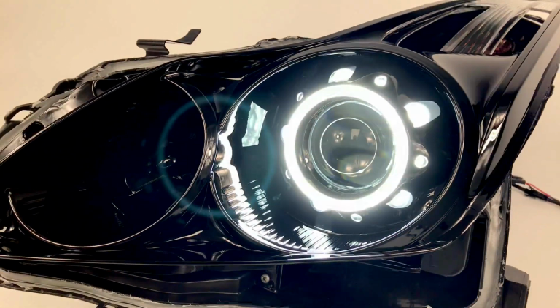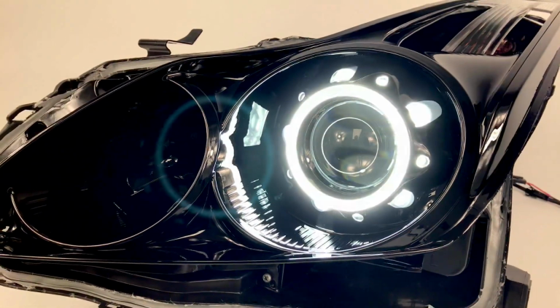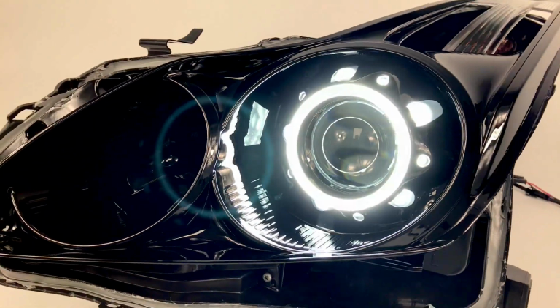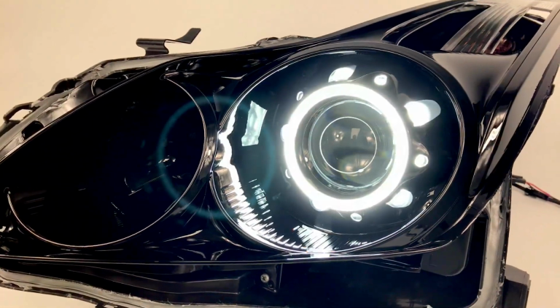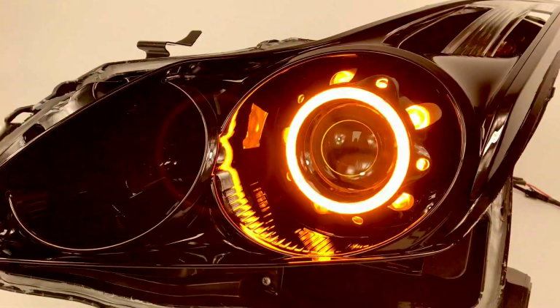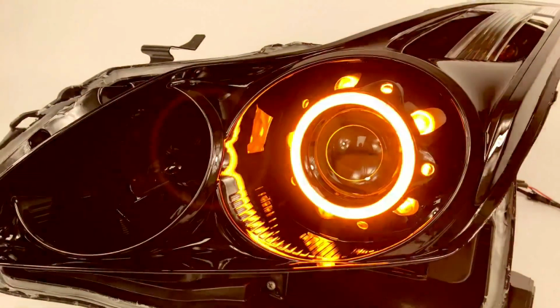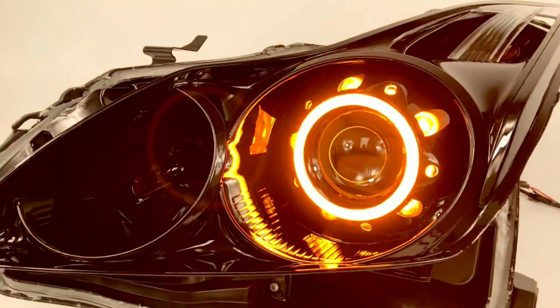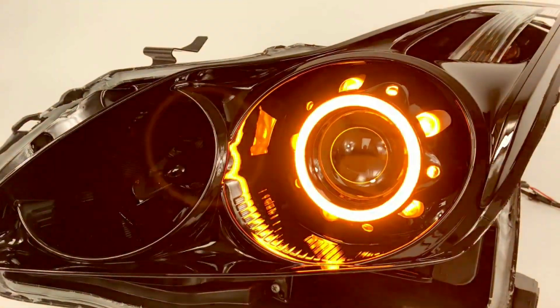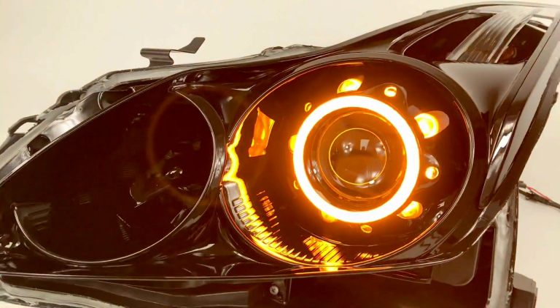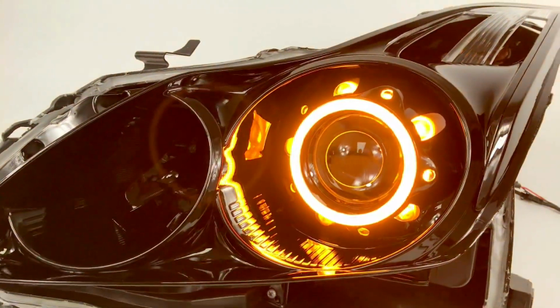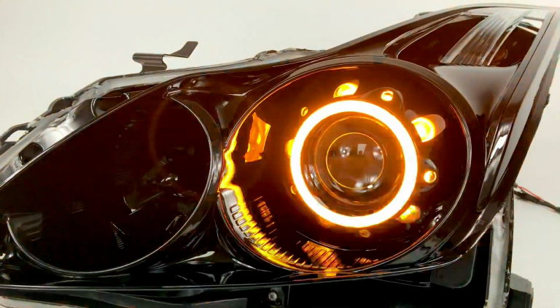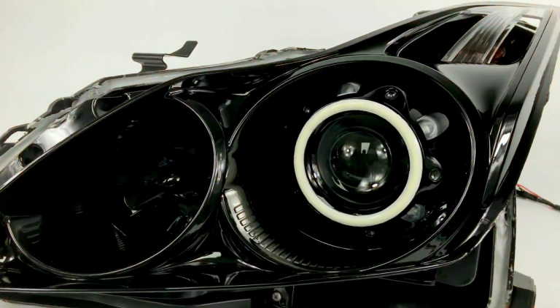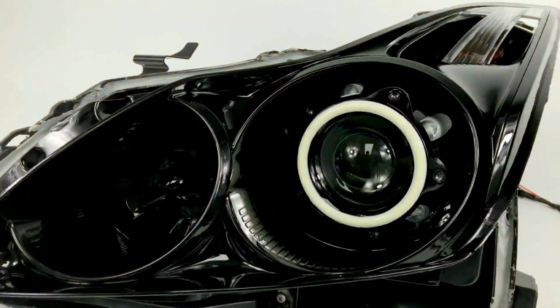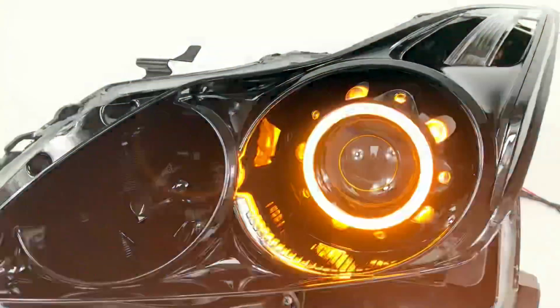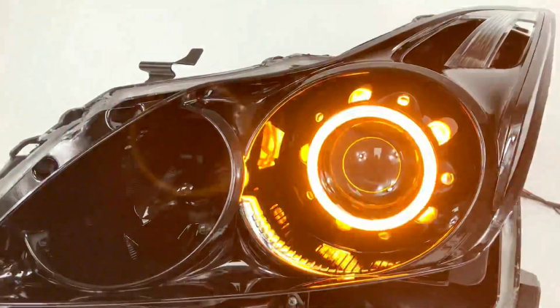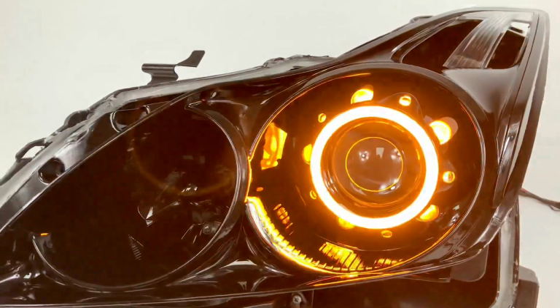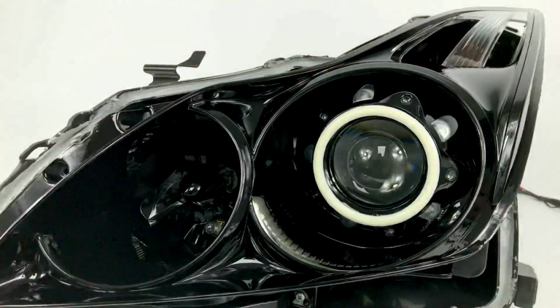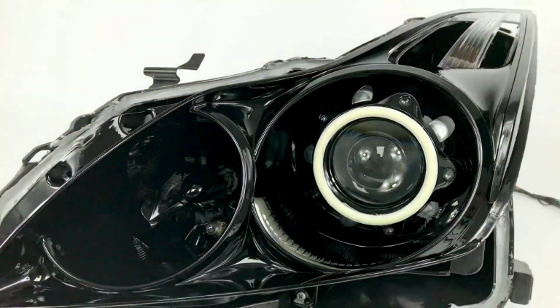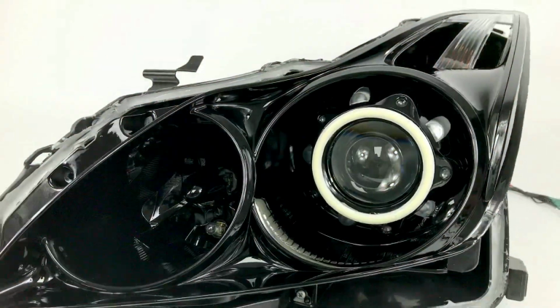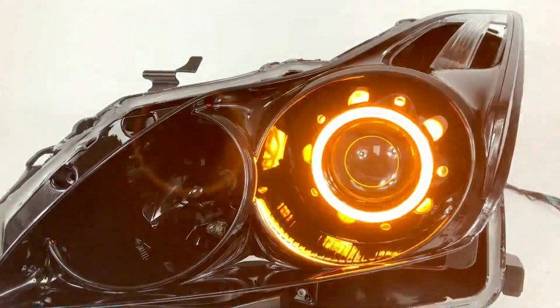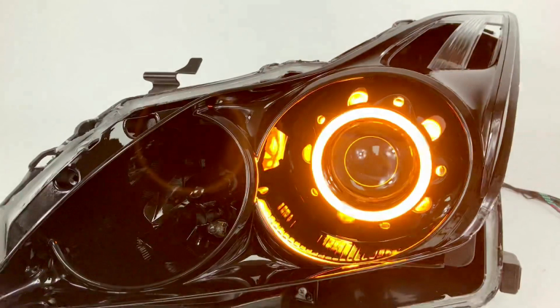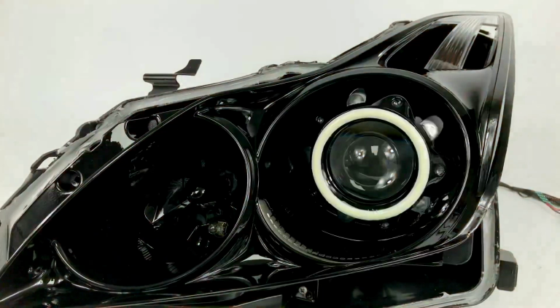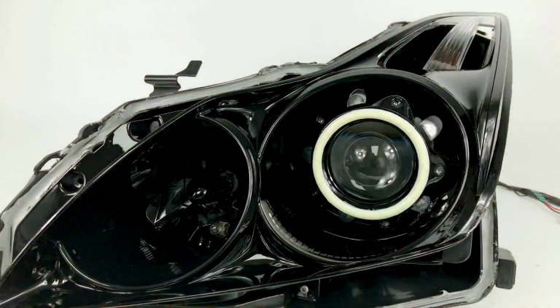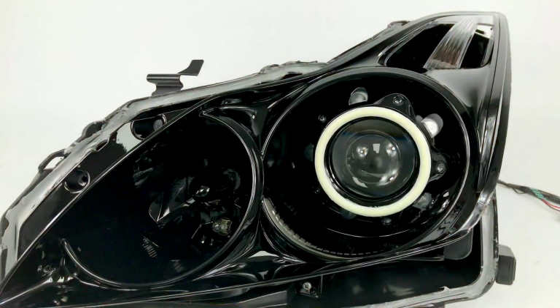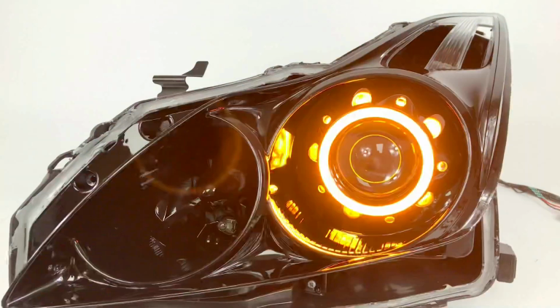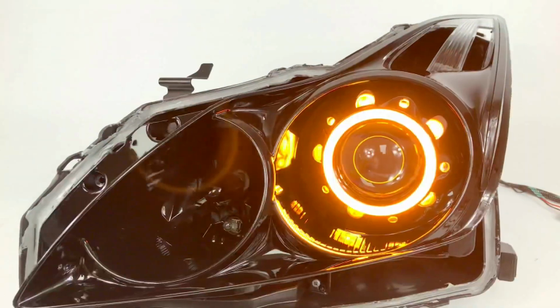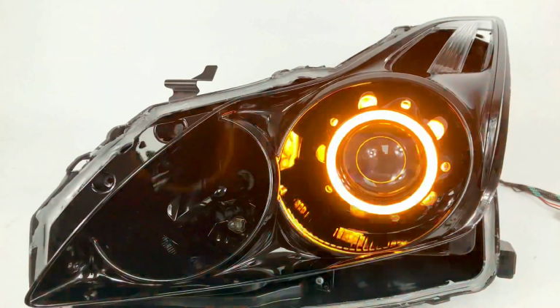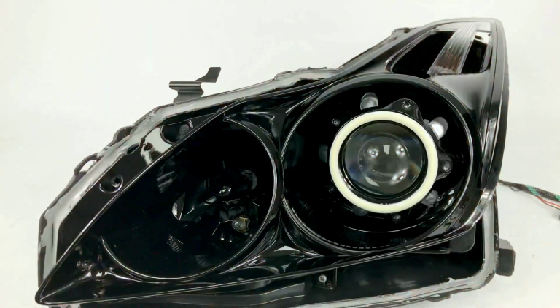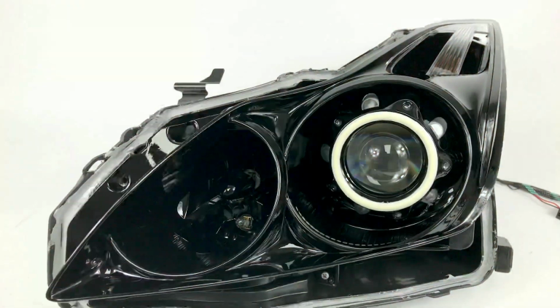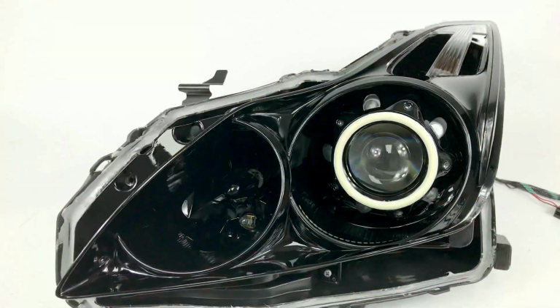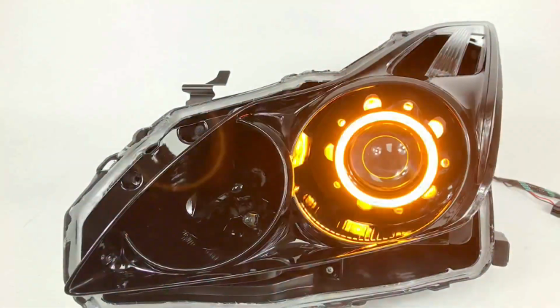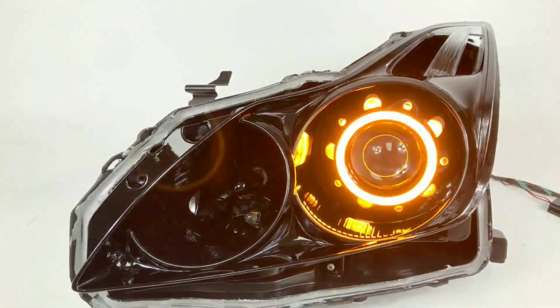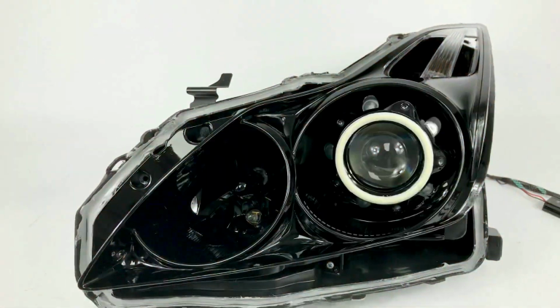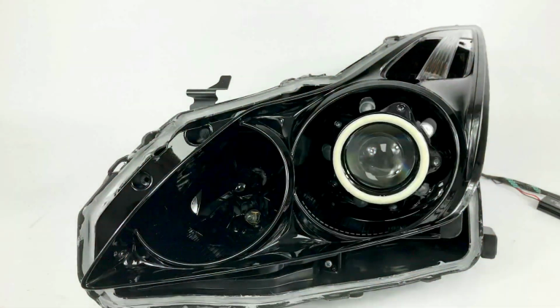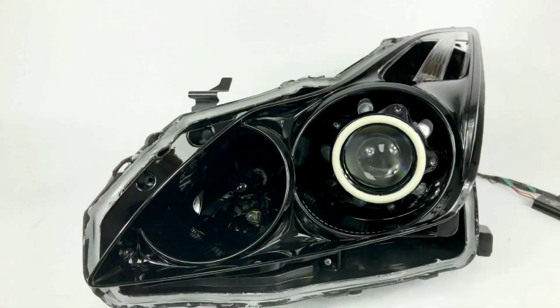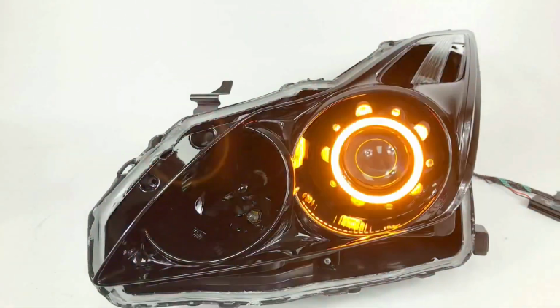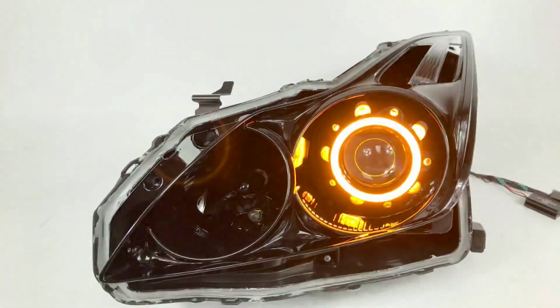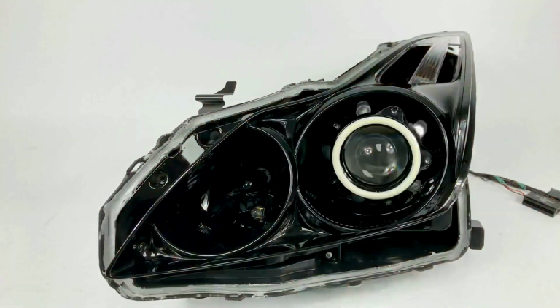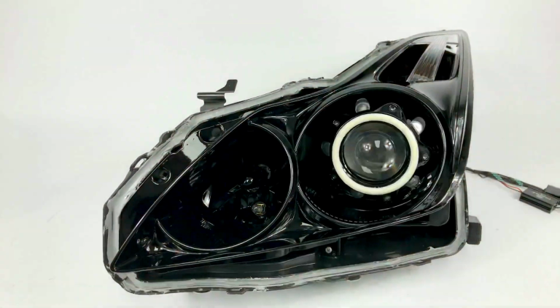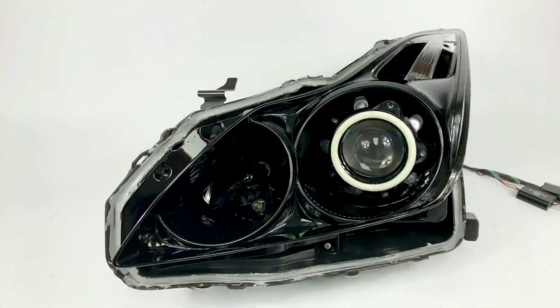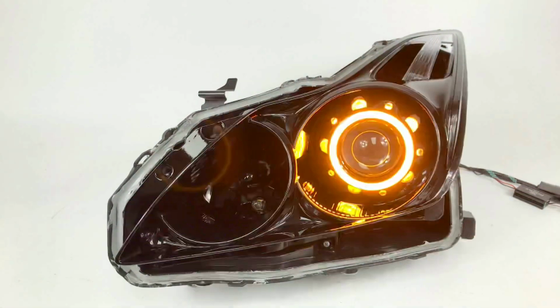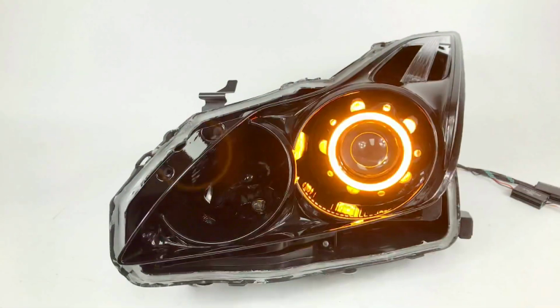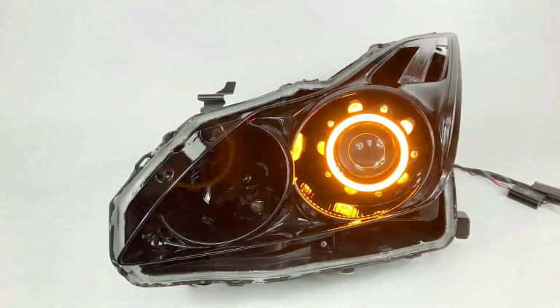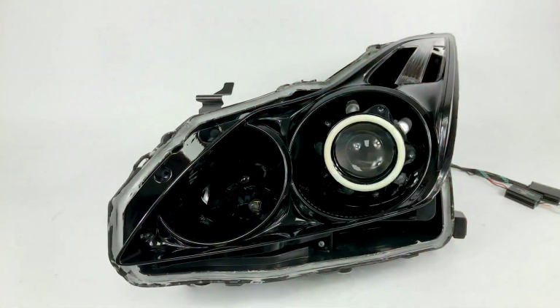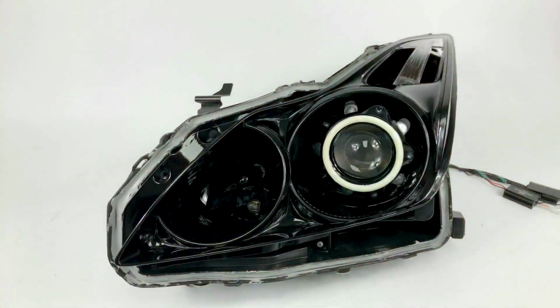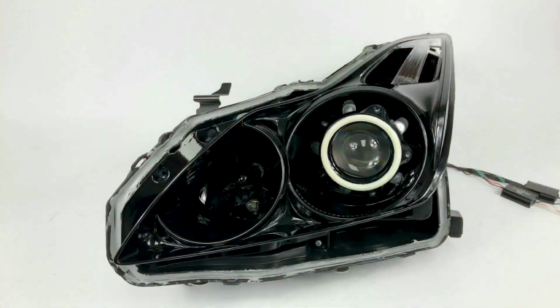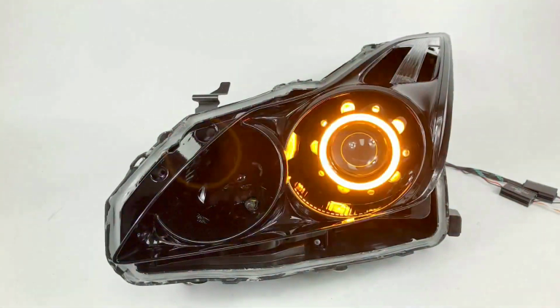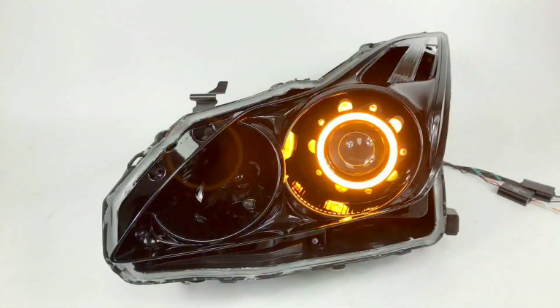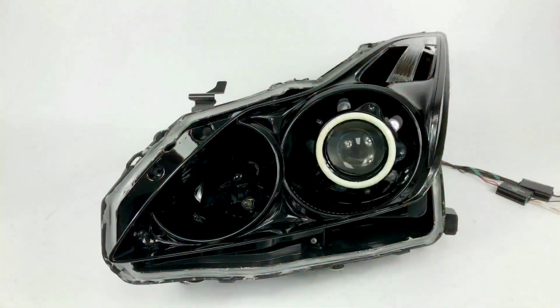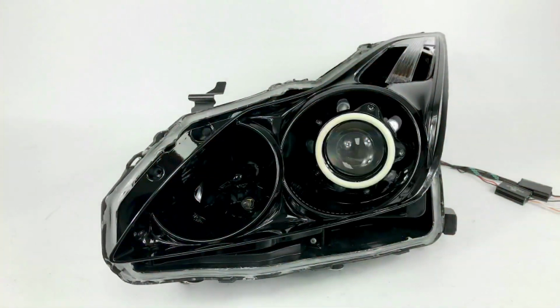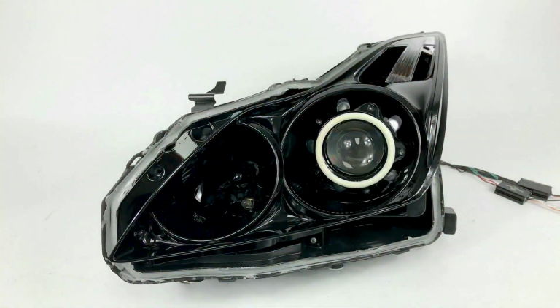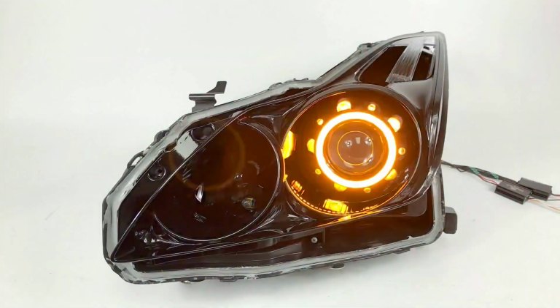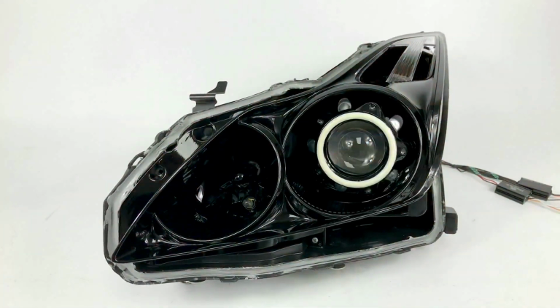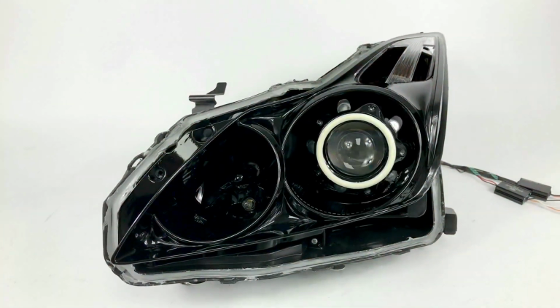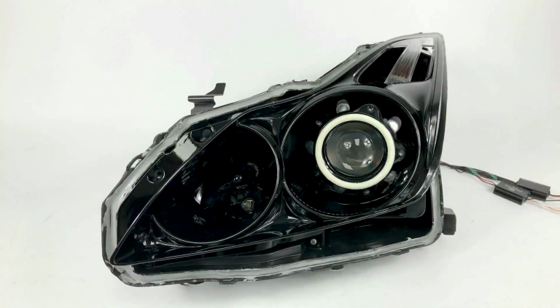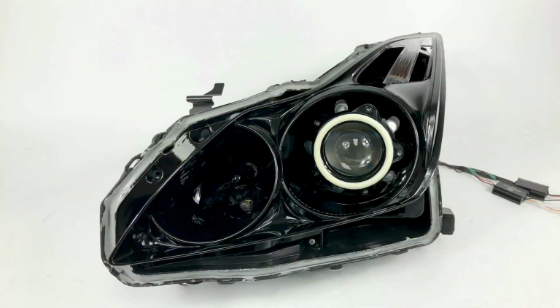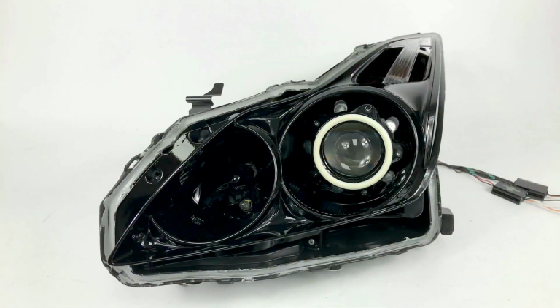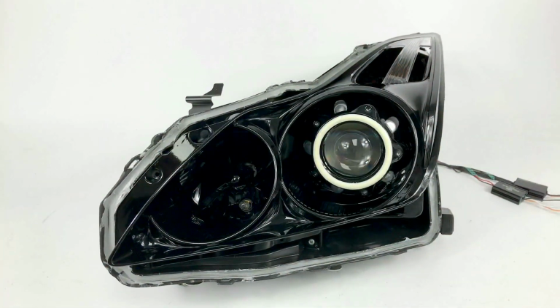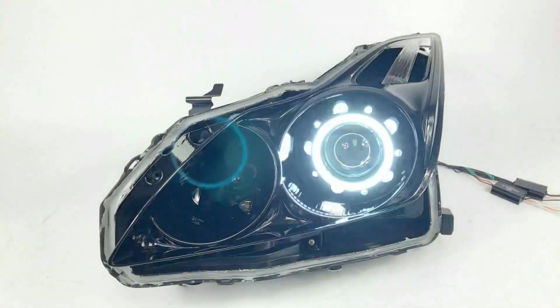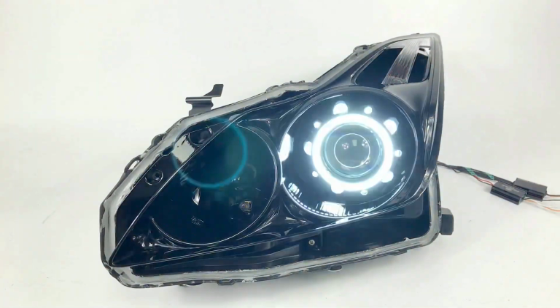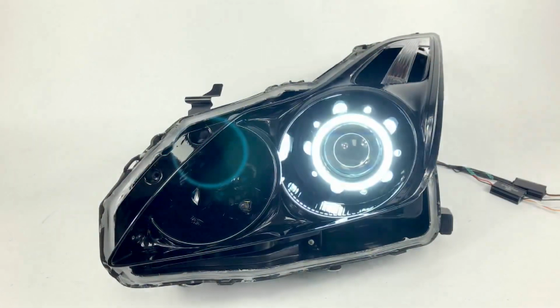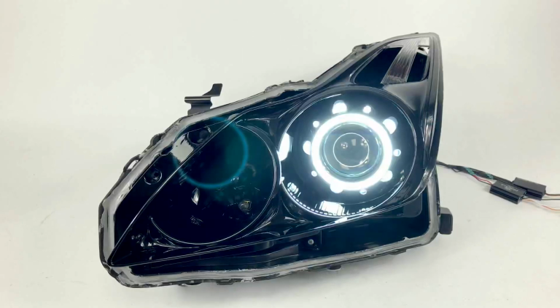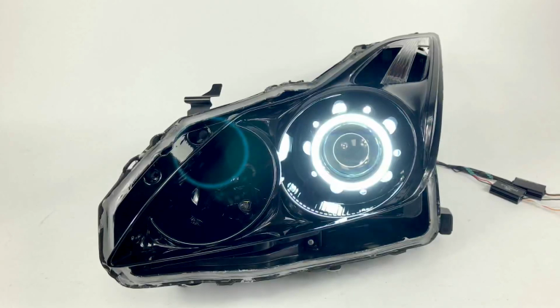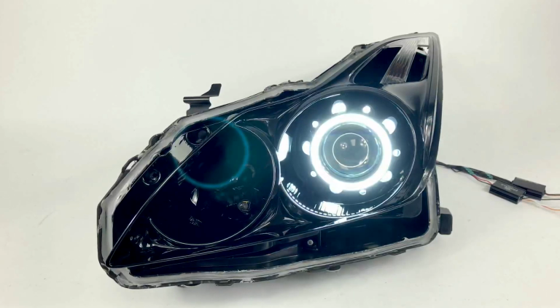We're going to turn on the switchback function. That's going to work alongside the factory turn signal, and it's going to turn off and go right back to white.